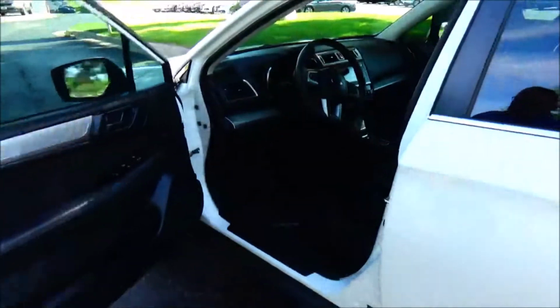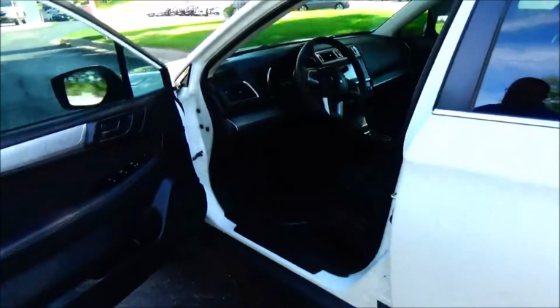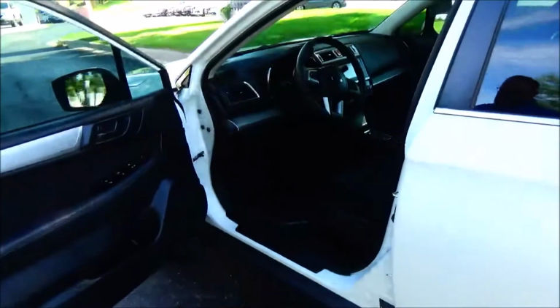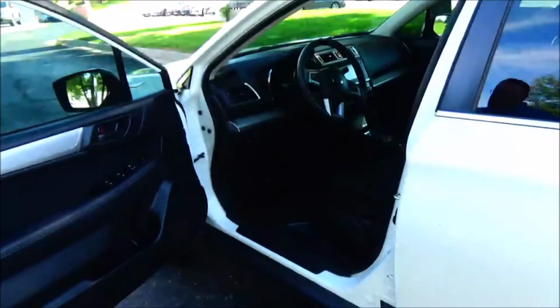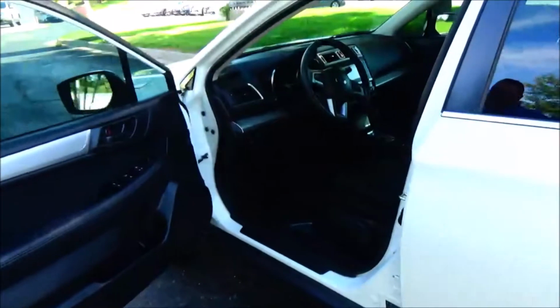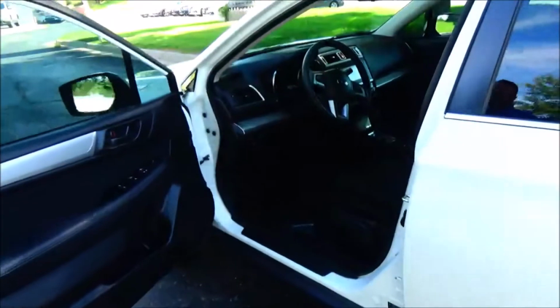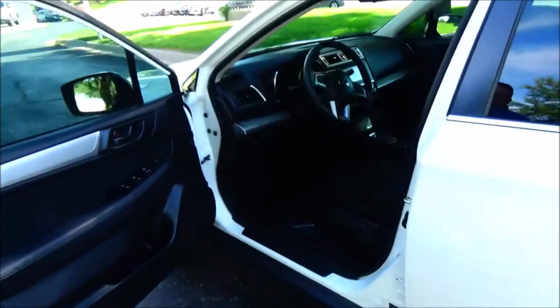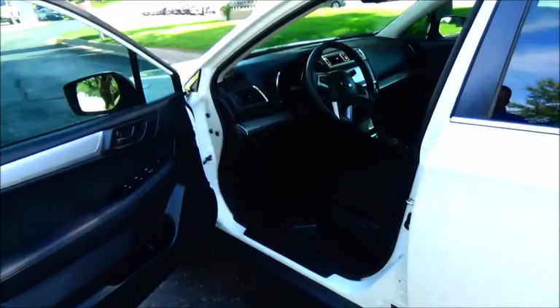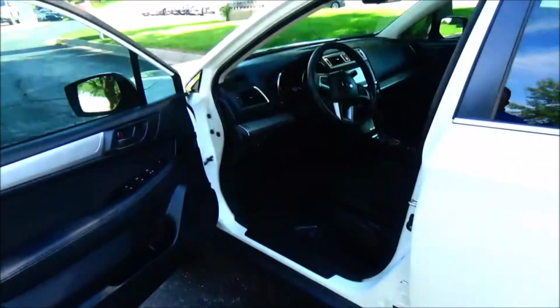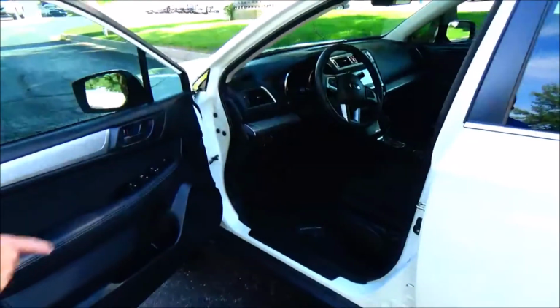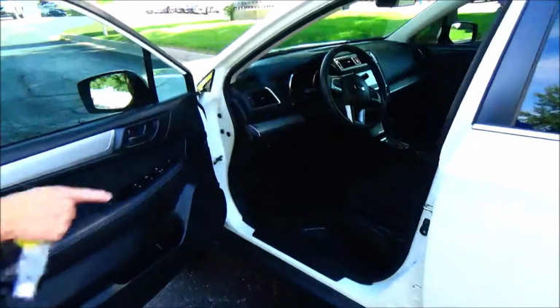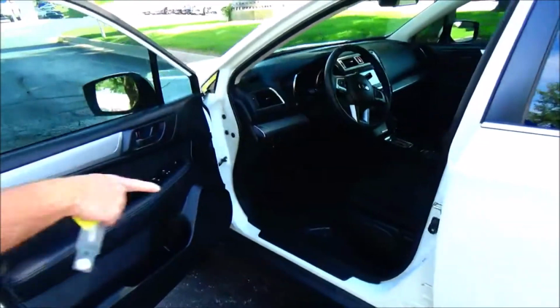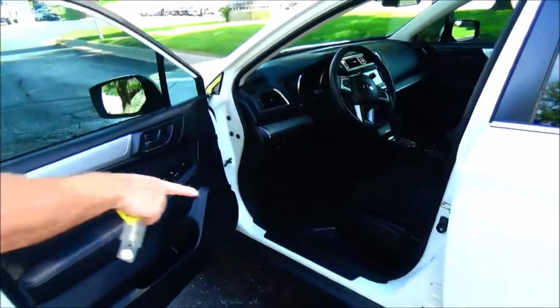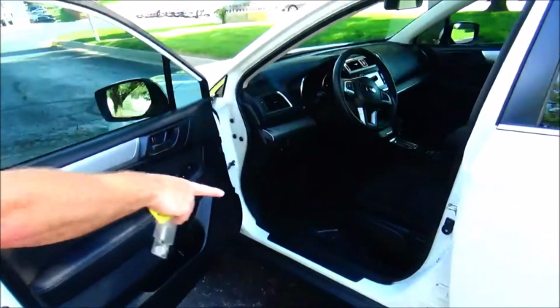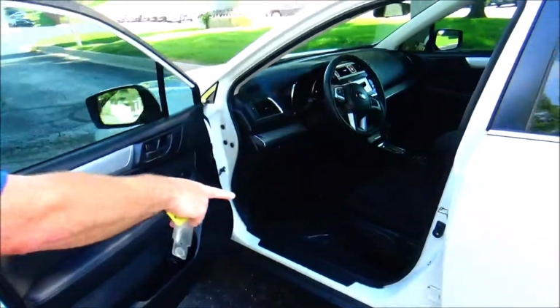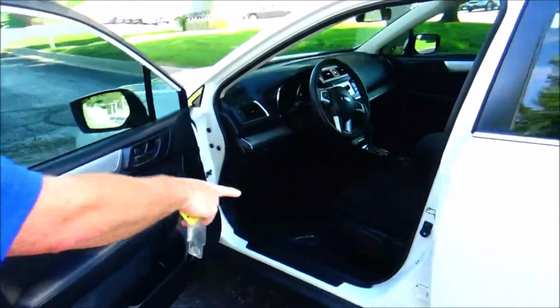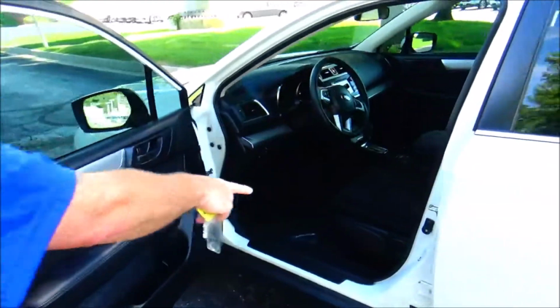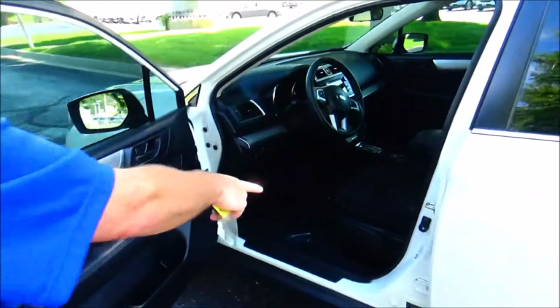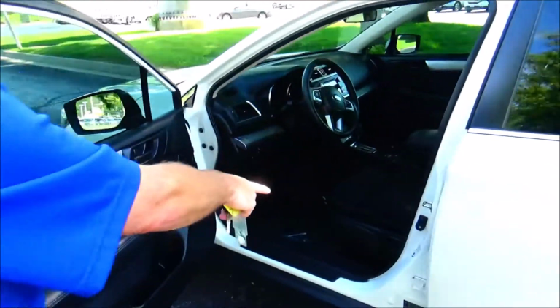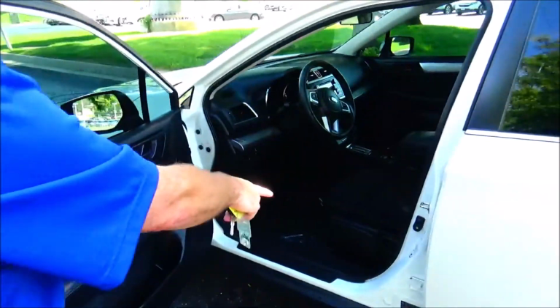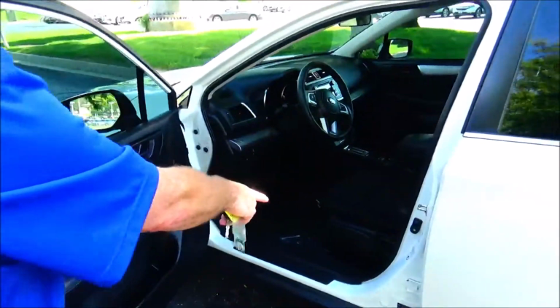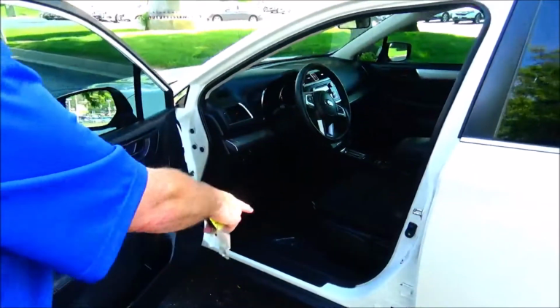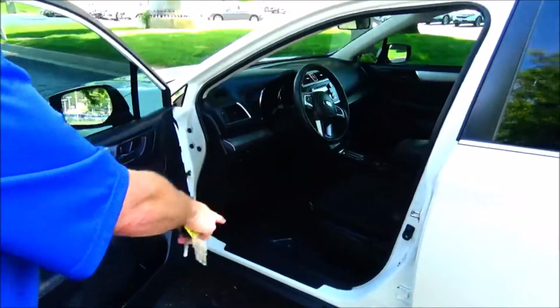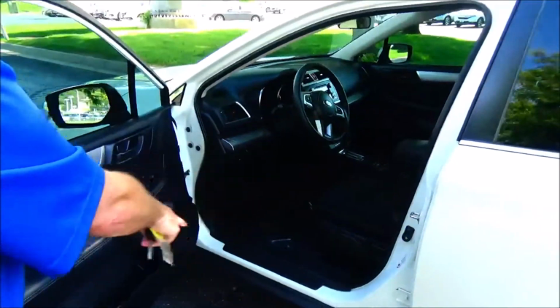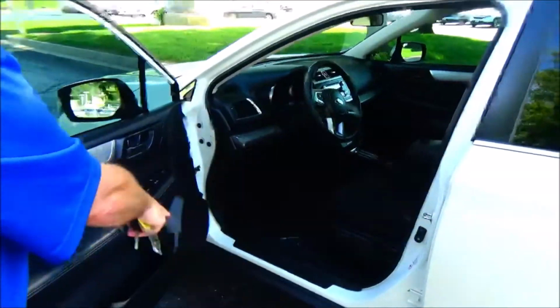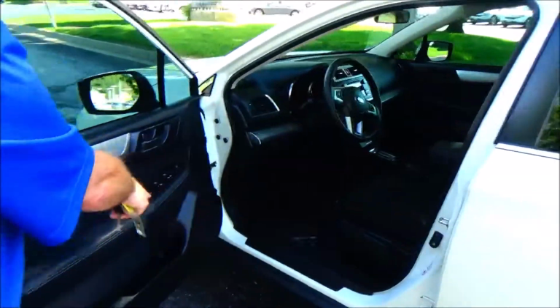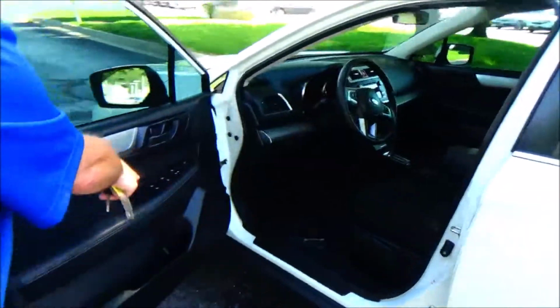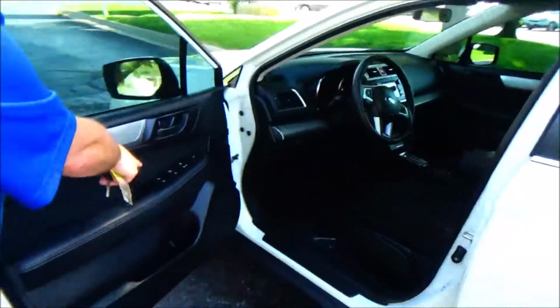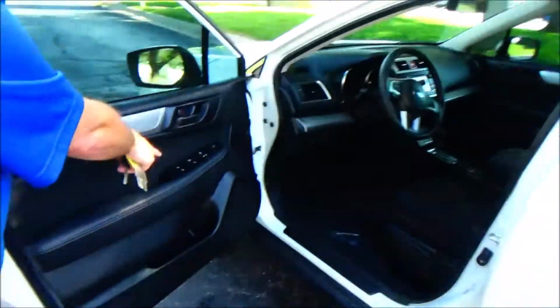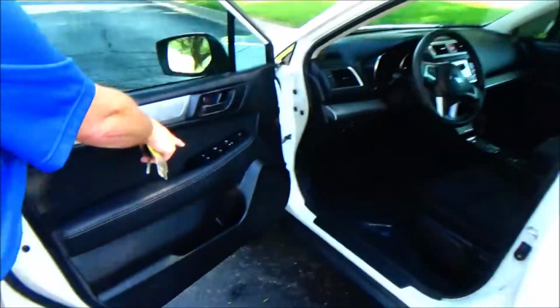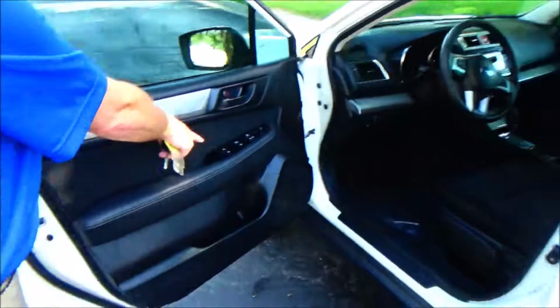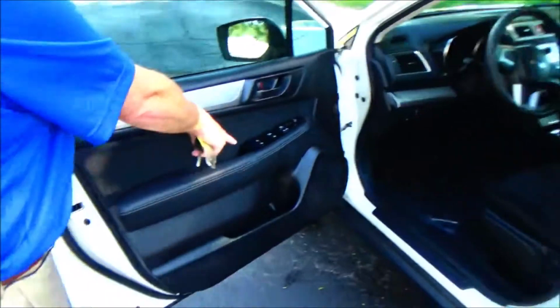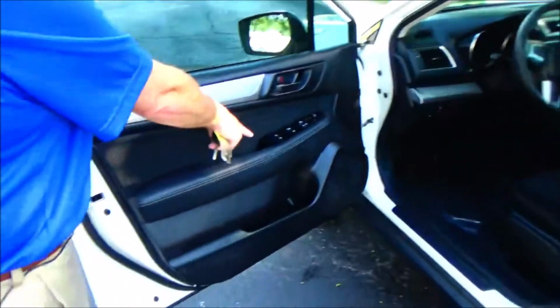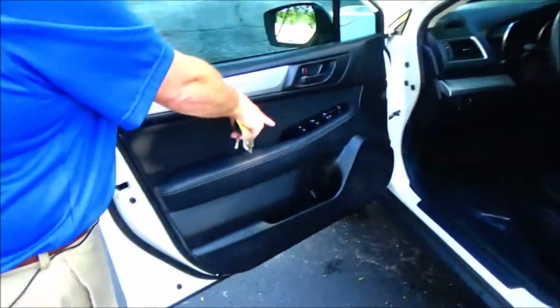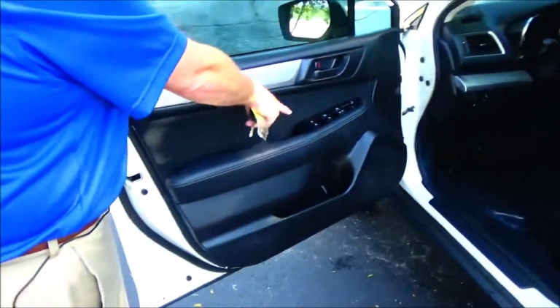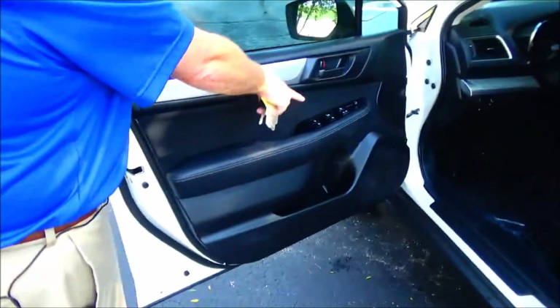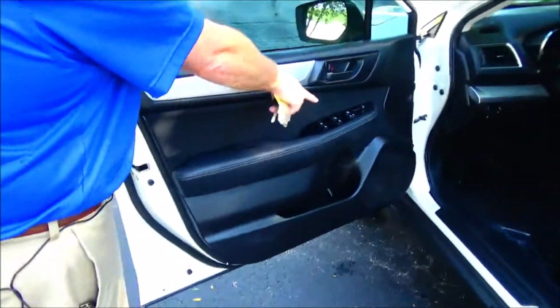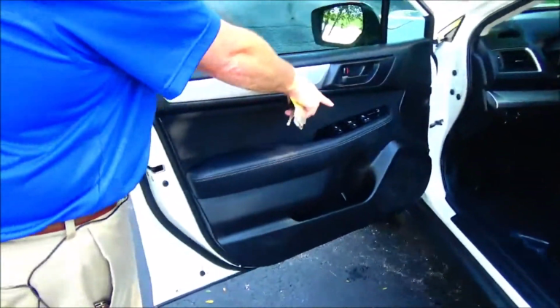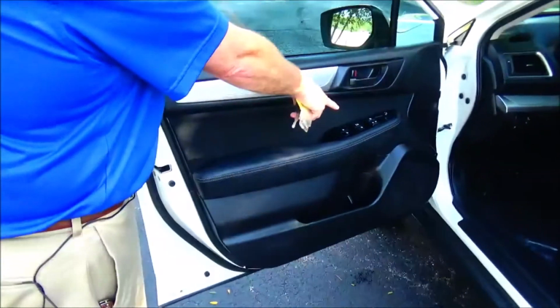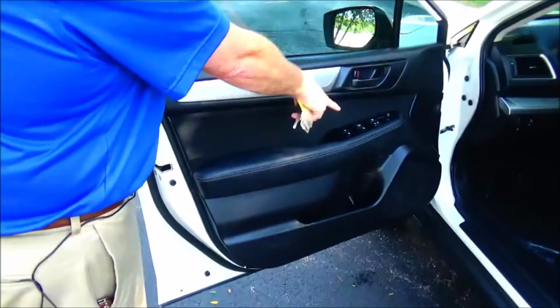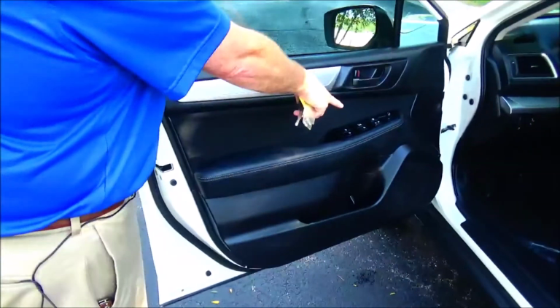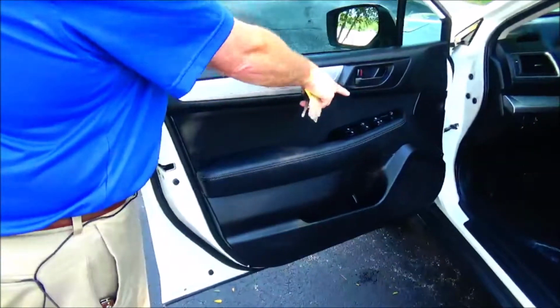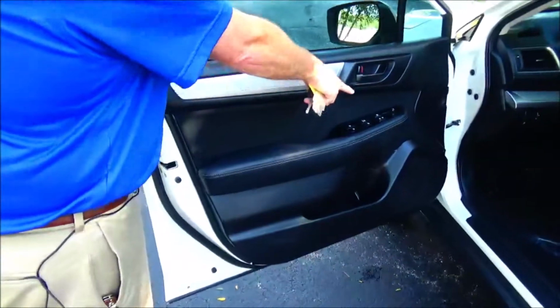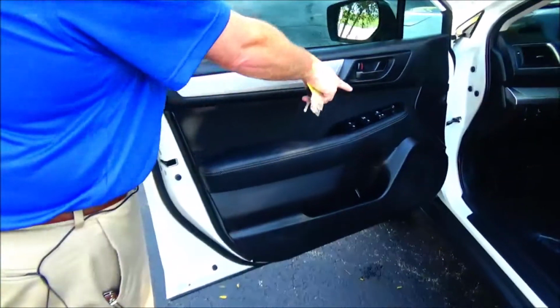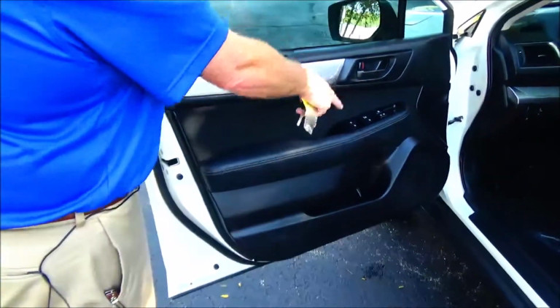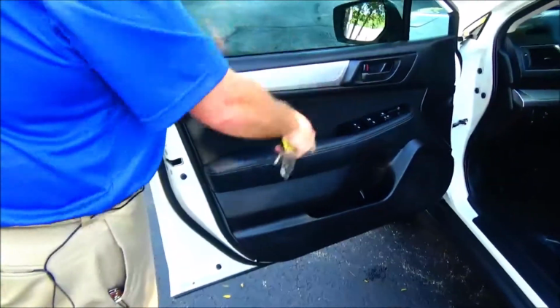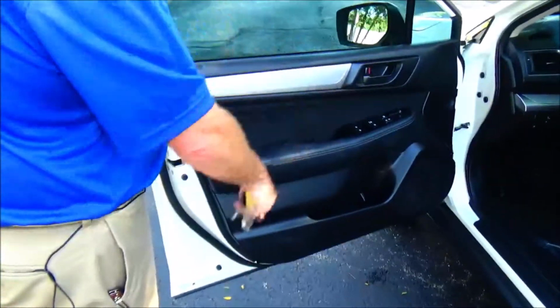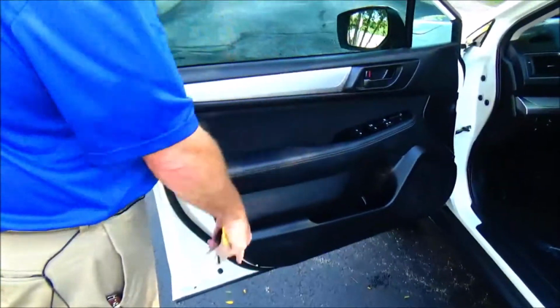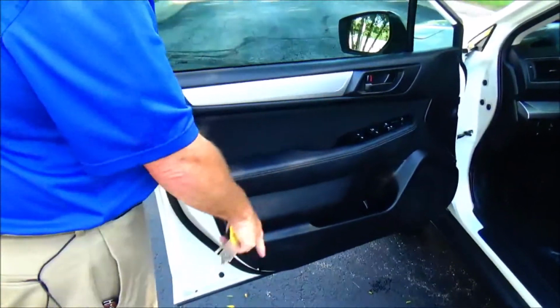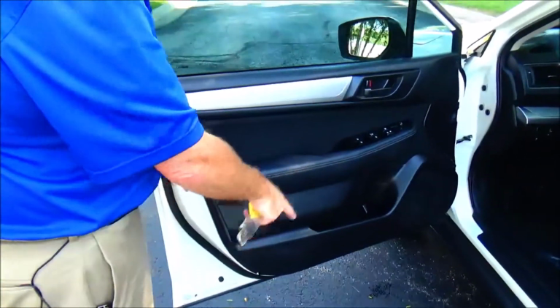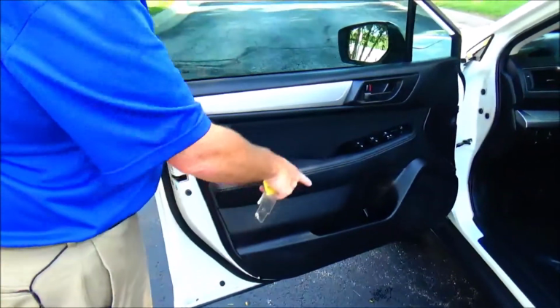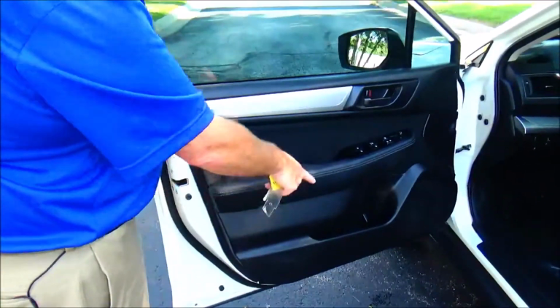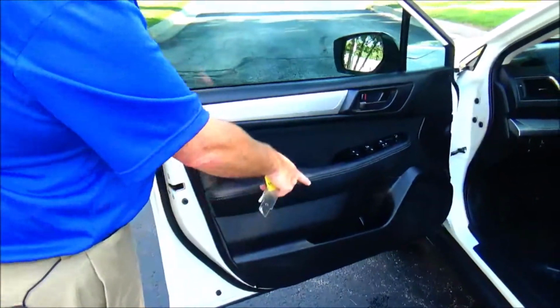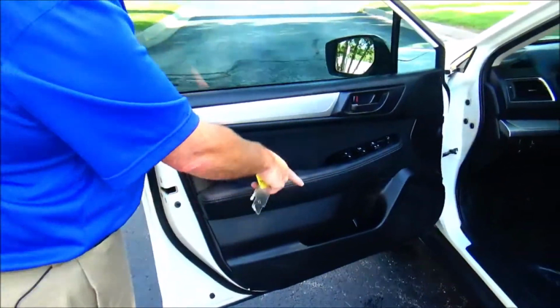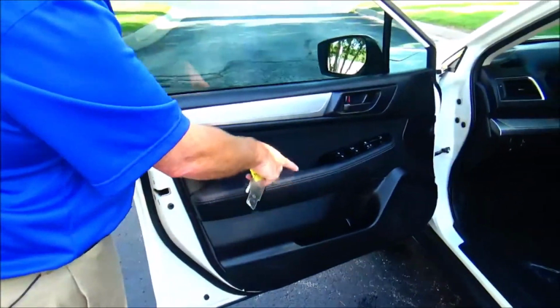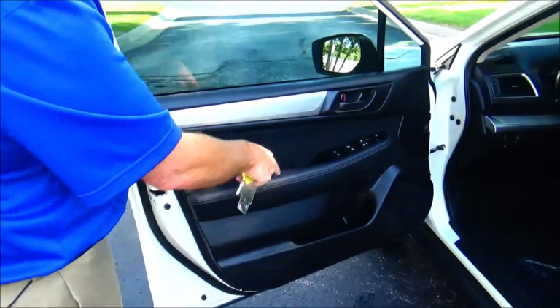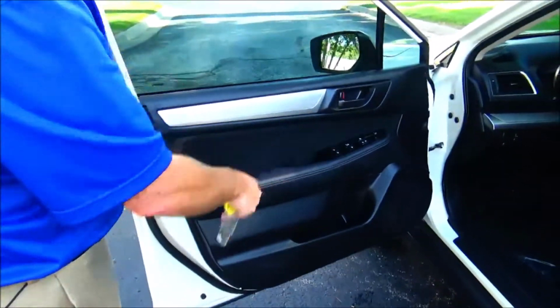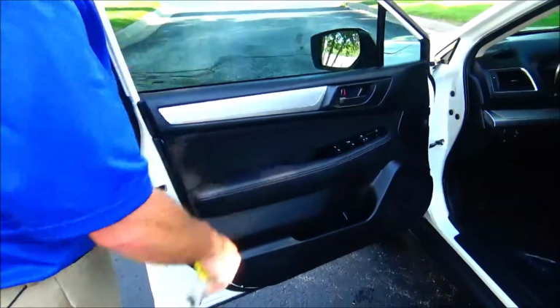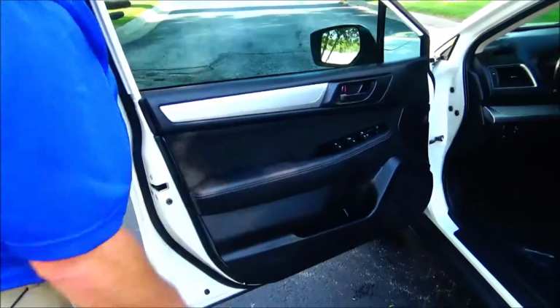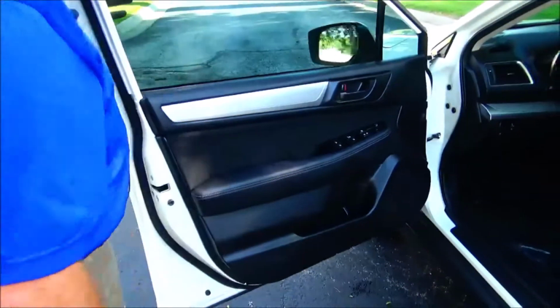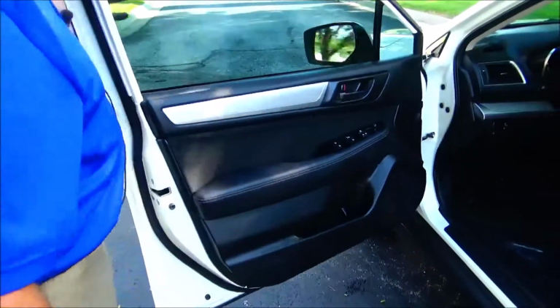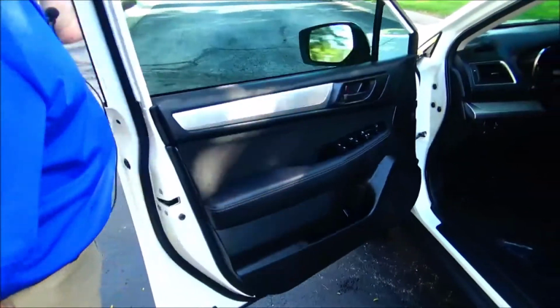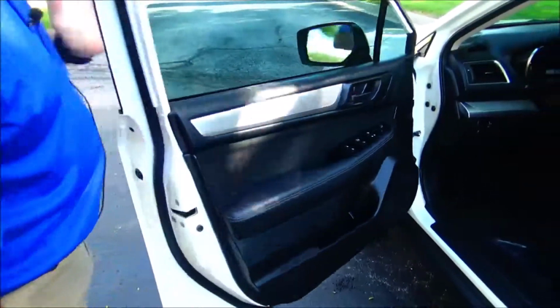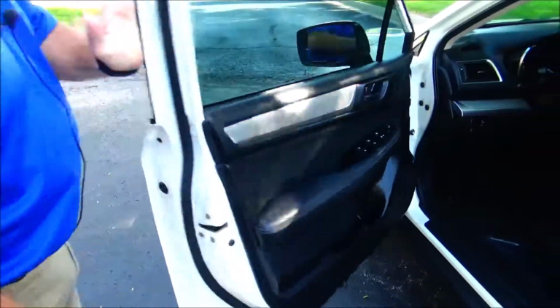Manual adjustment including height adjustment on the driver seat. Power windows, power locks, power mirrors. Cupholders and storage in the door.